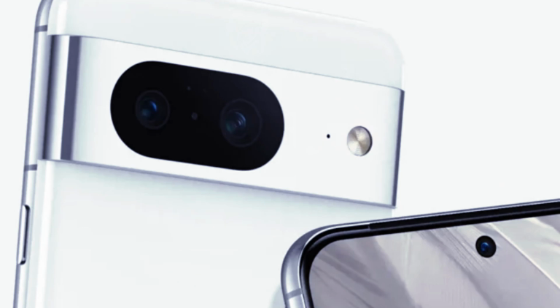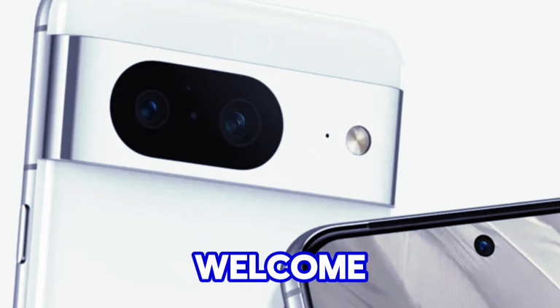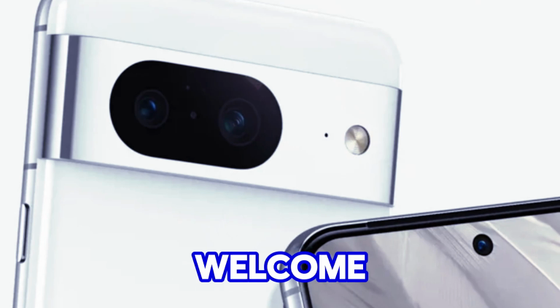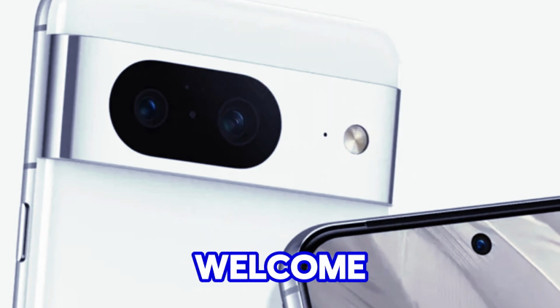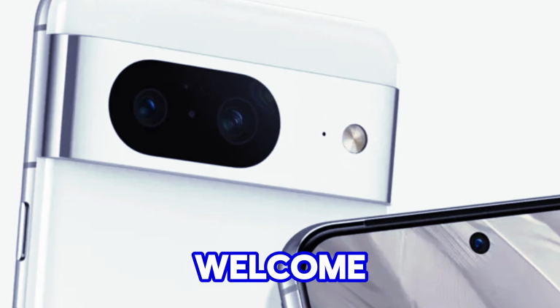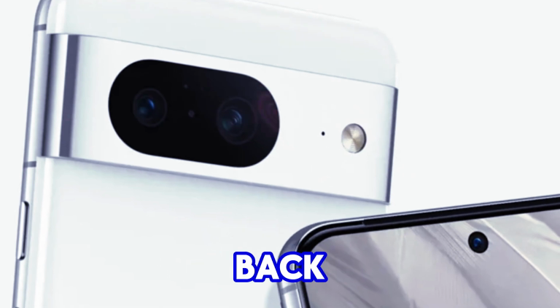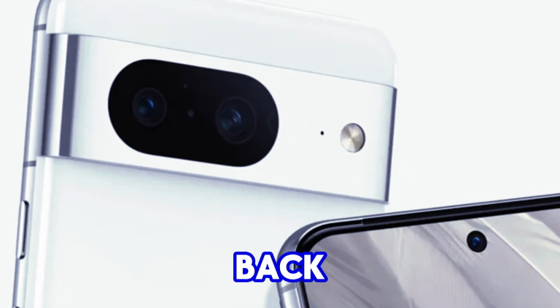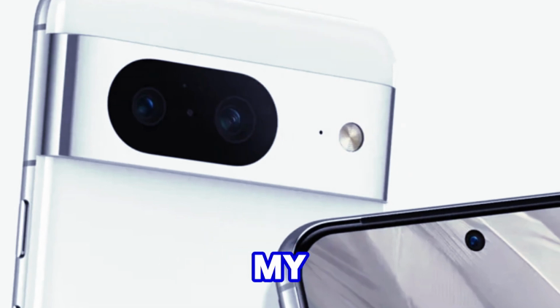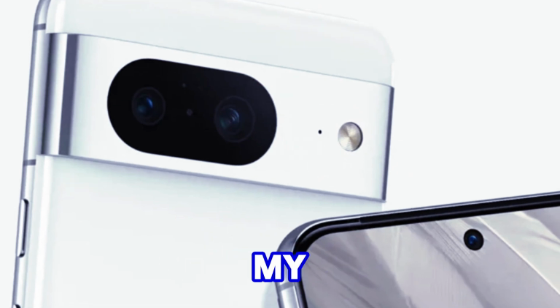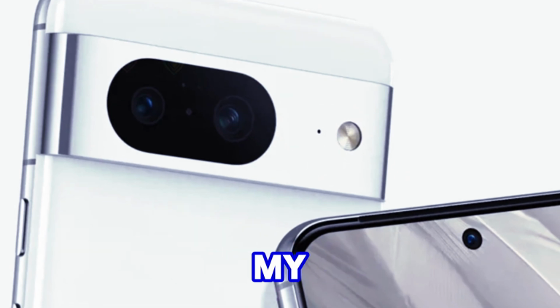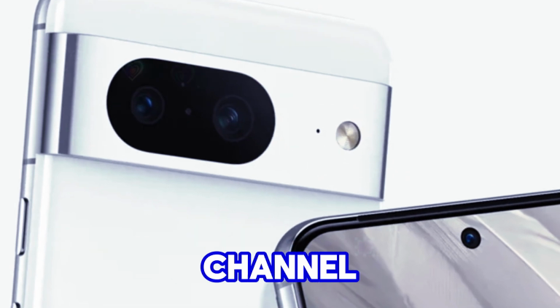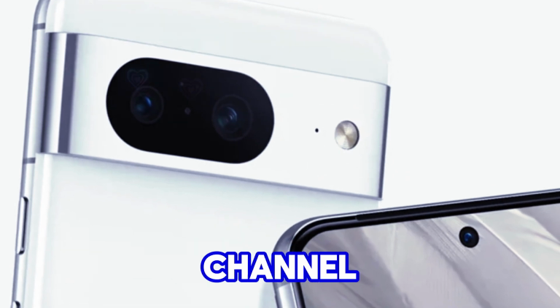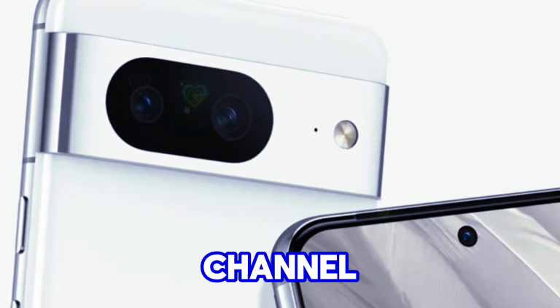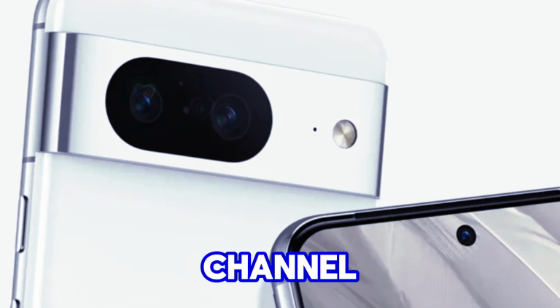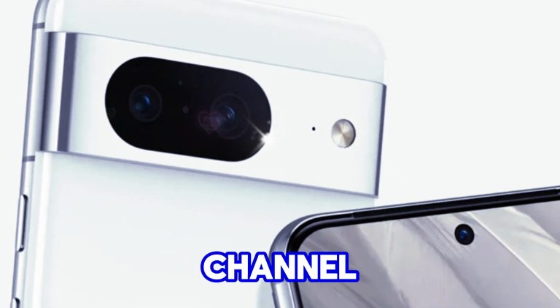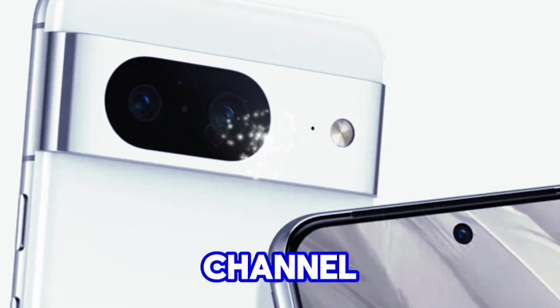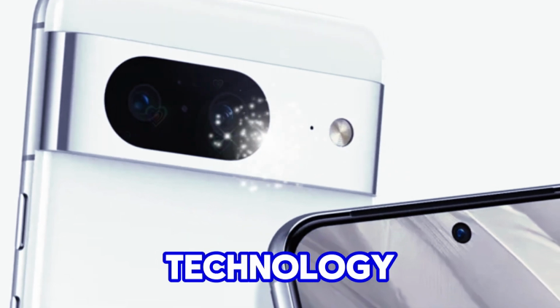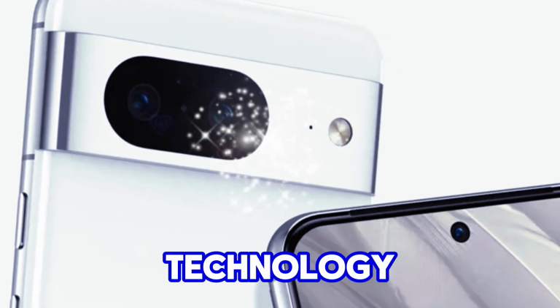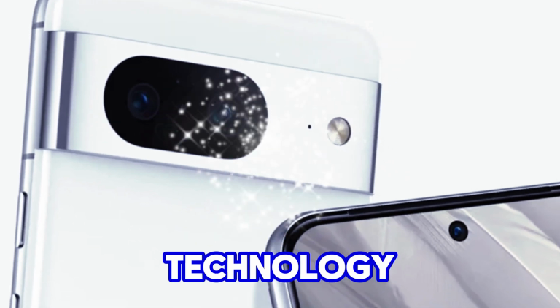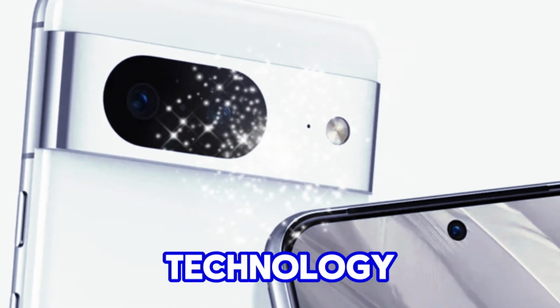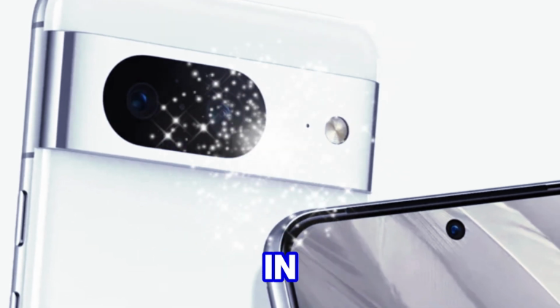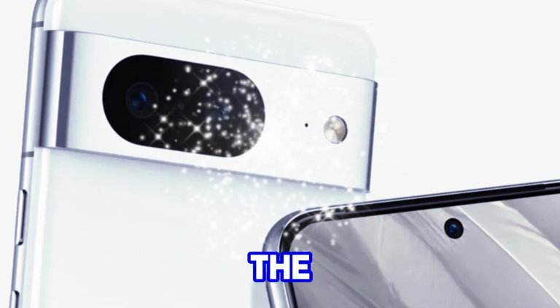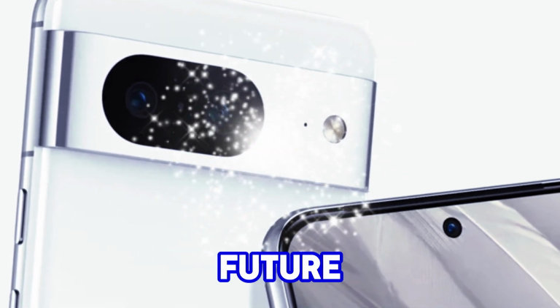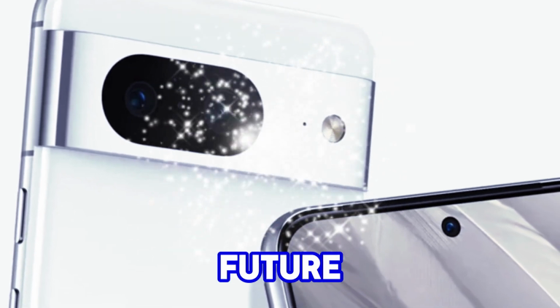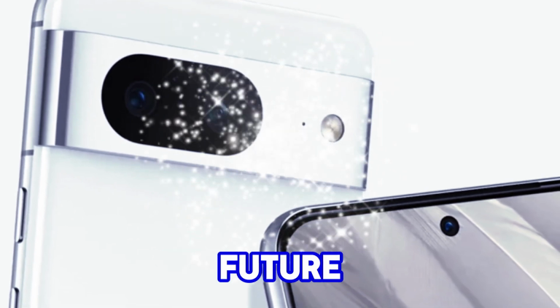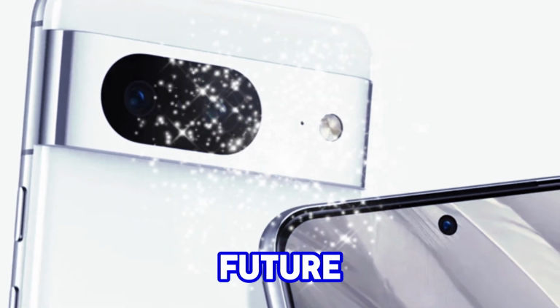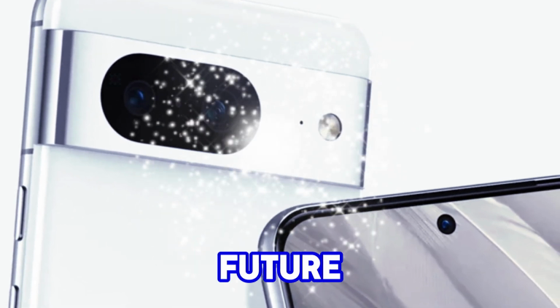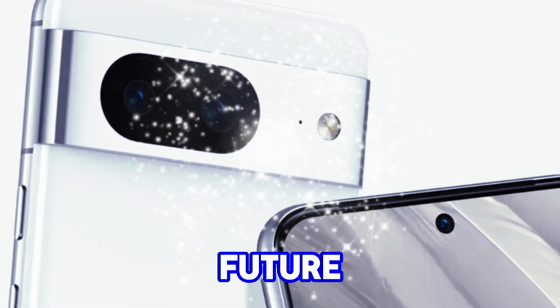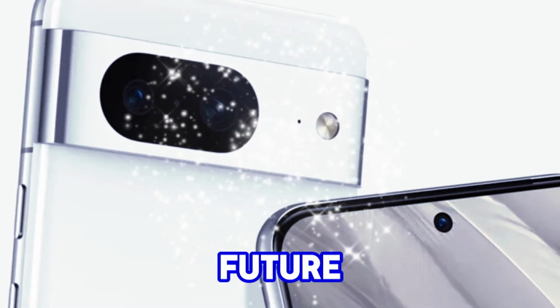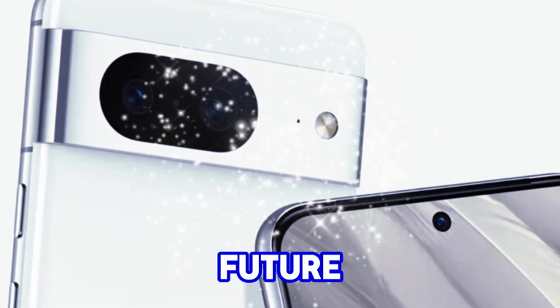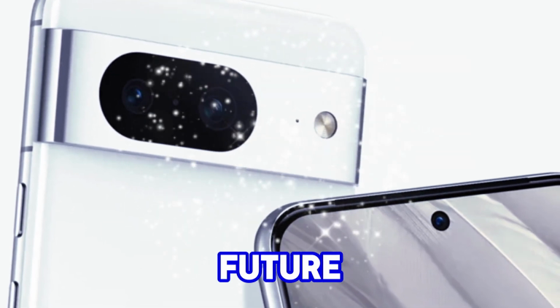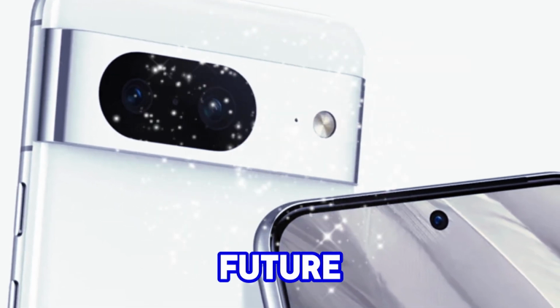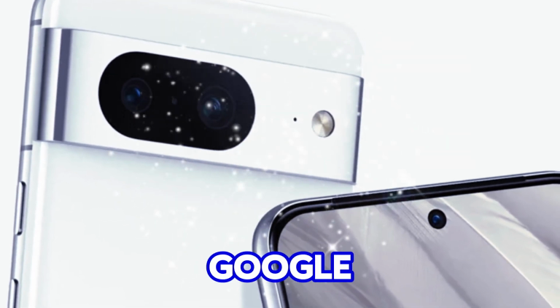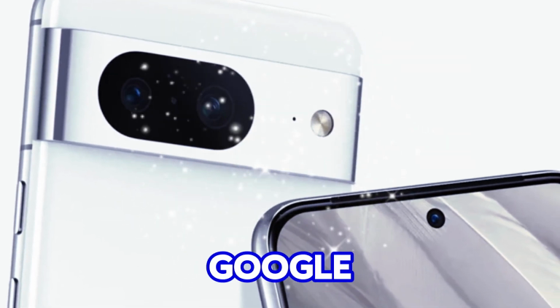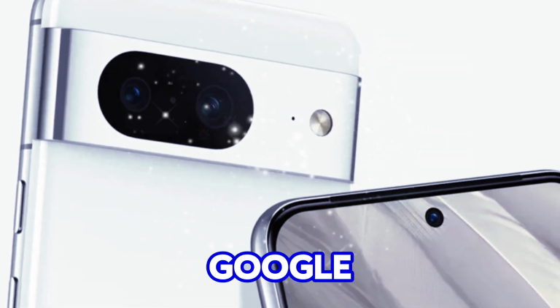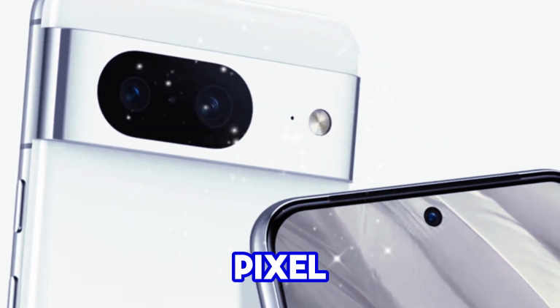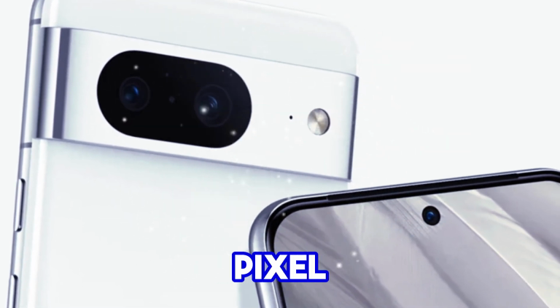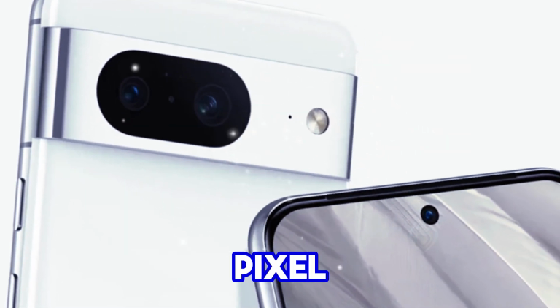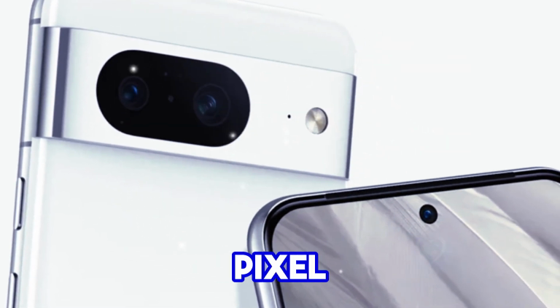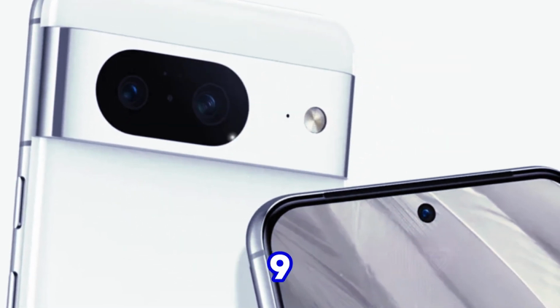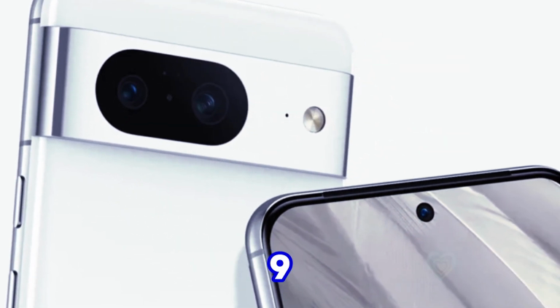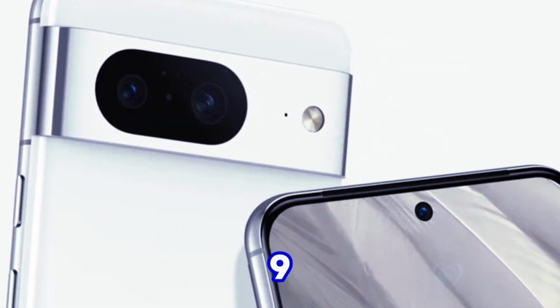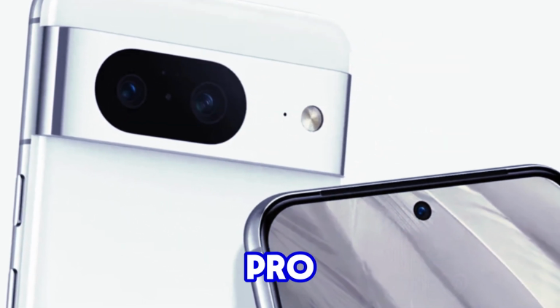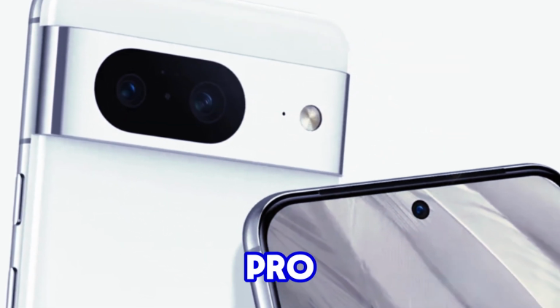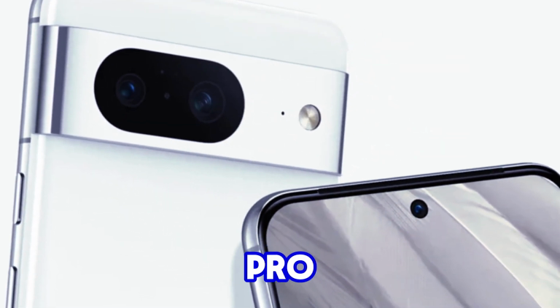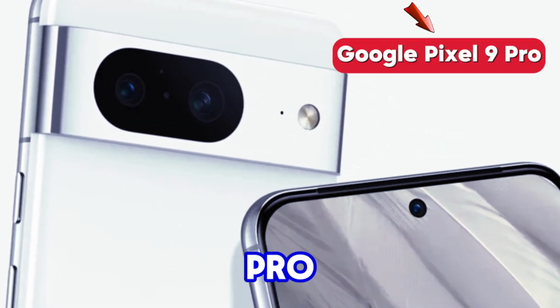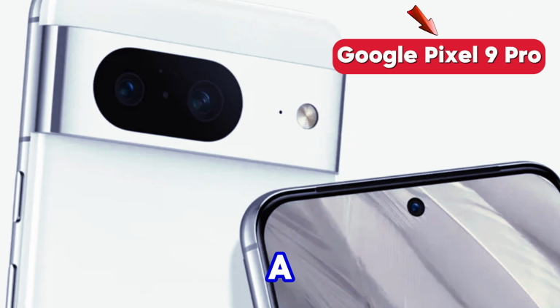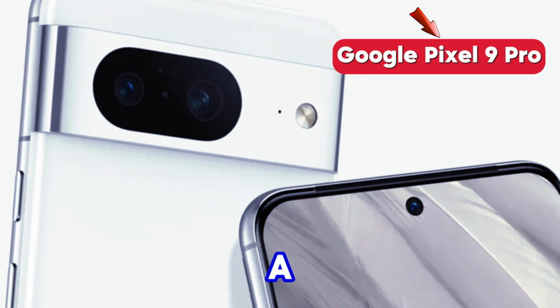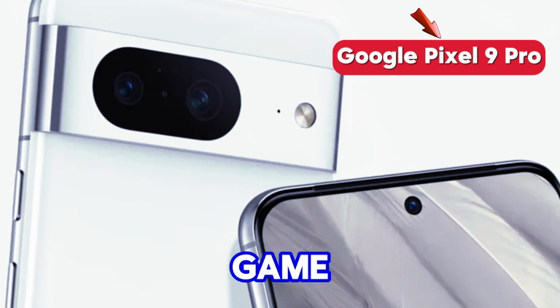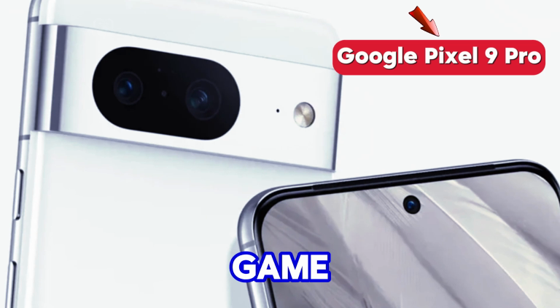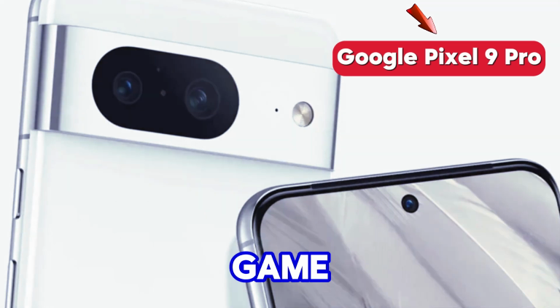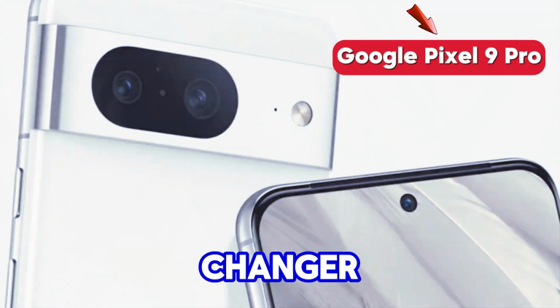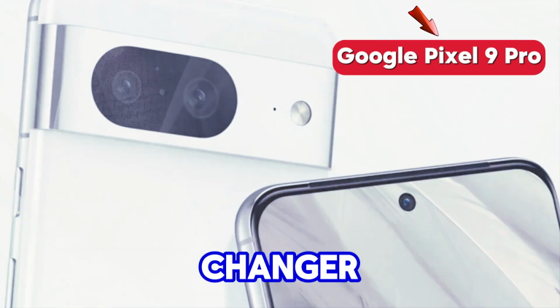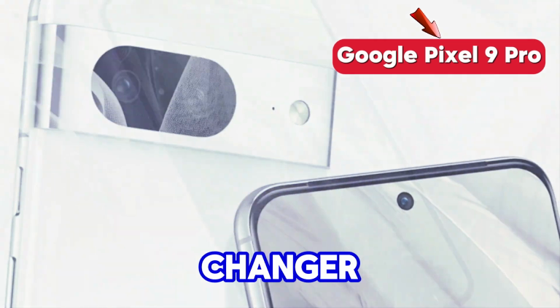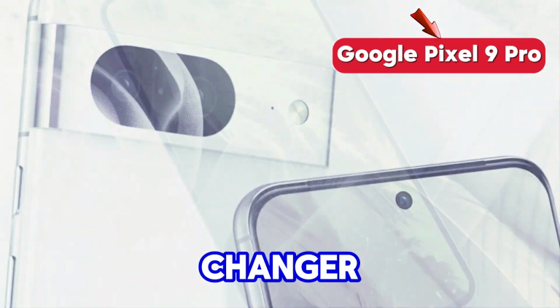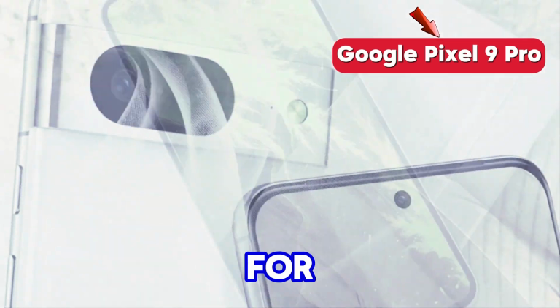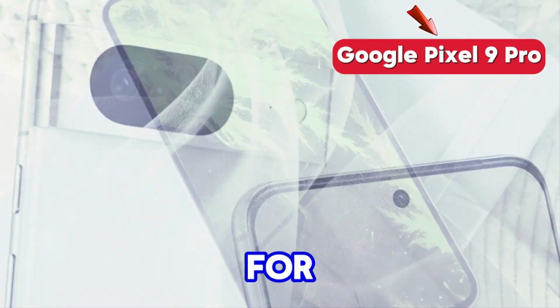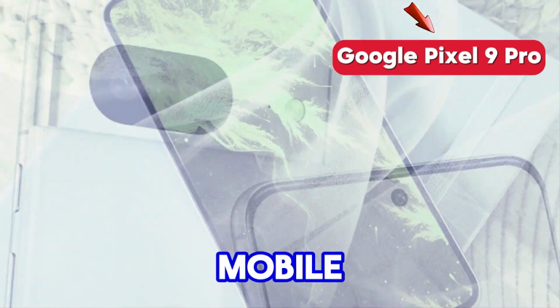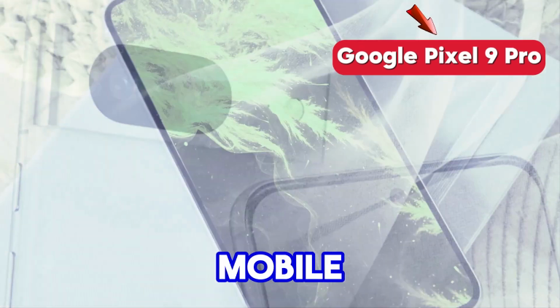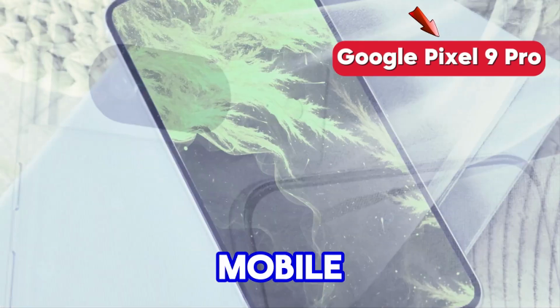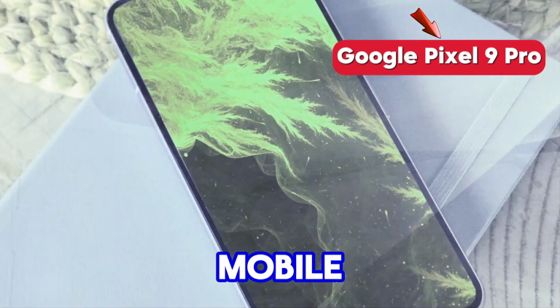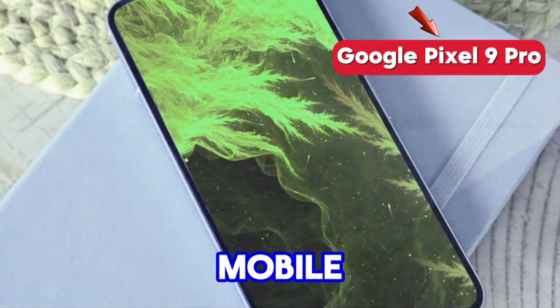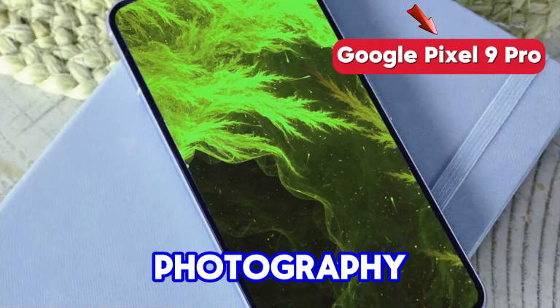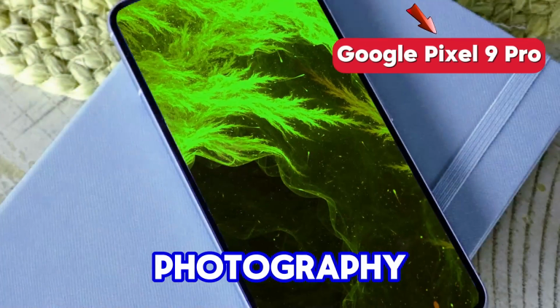Welcome back to my channel, Technology in the Future. Google Pixel 9 Pro — a game changer for mobile photography.